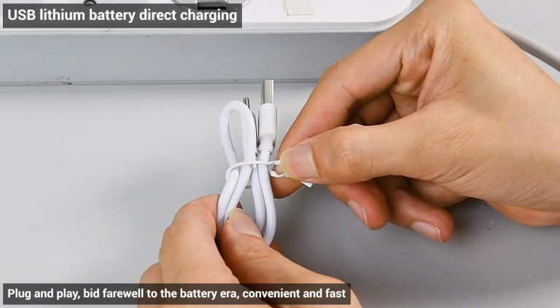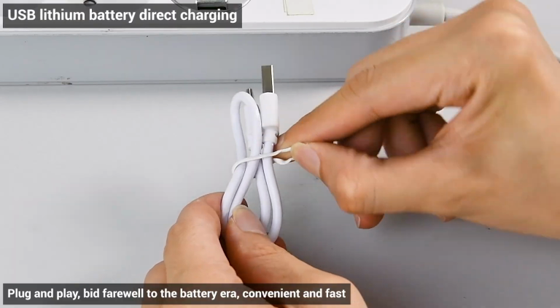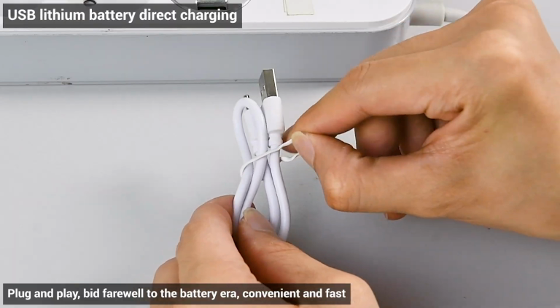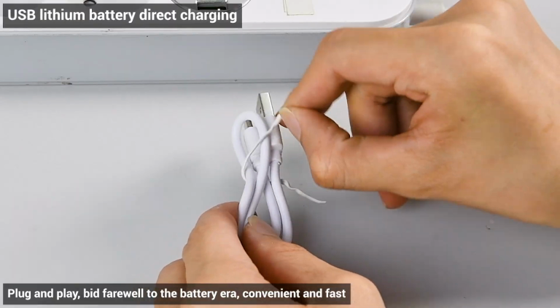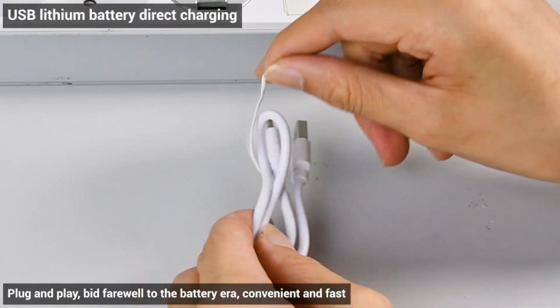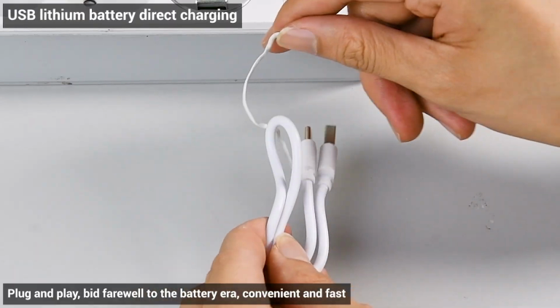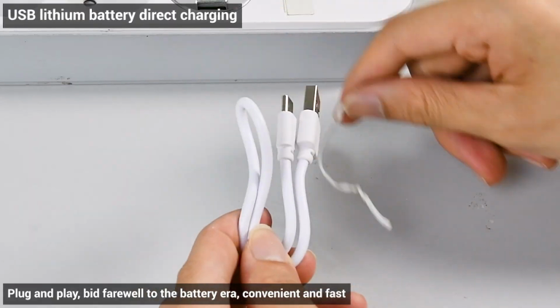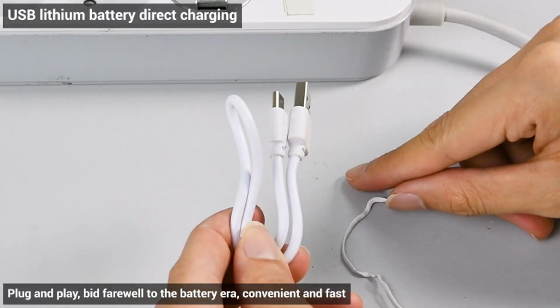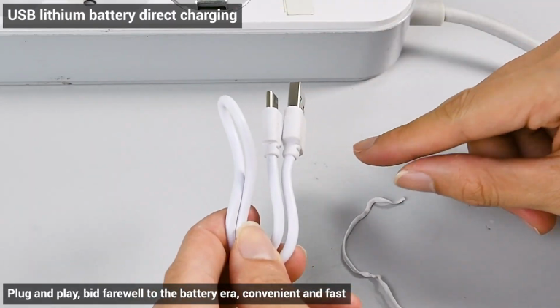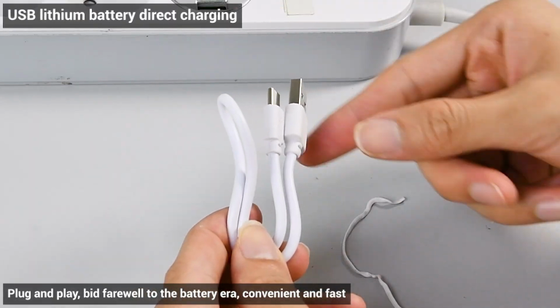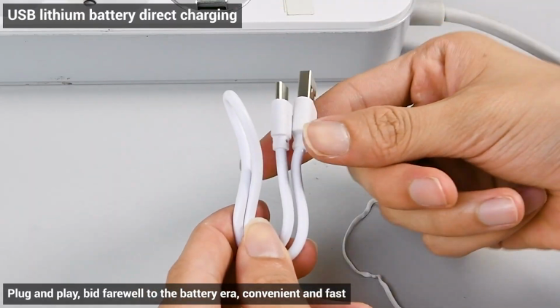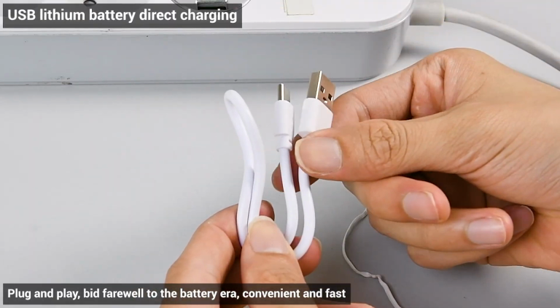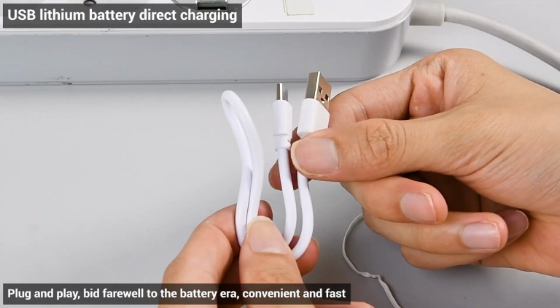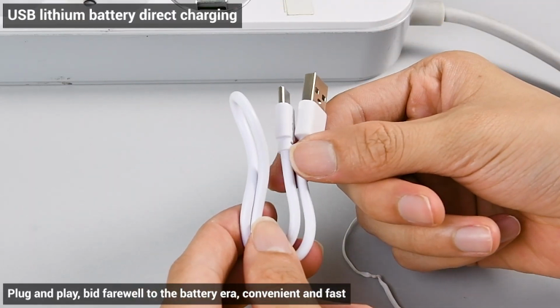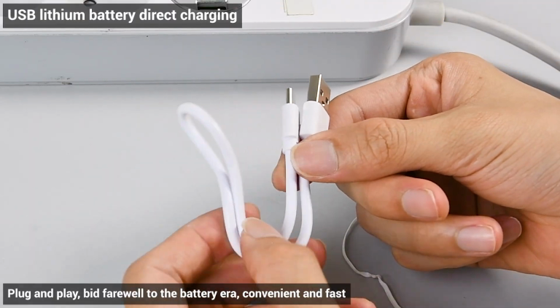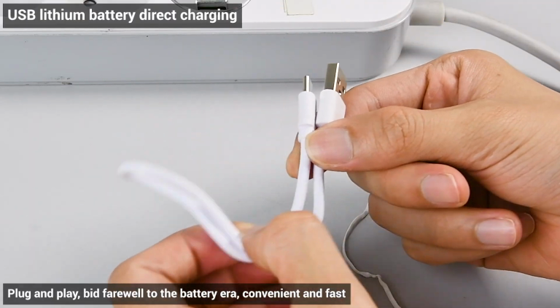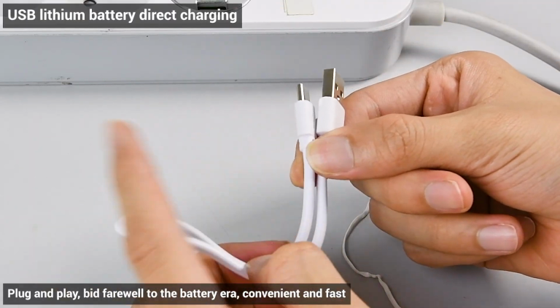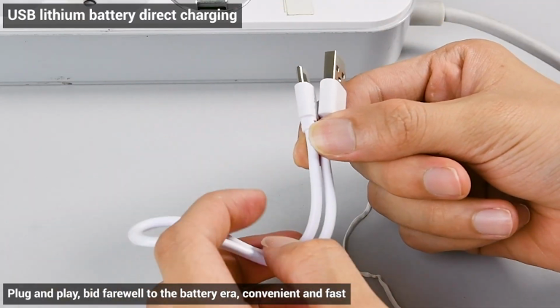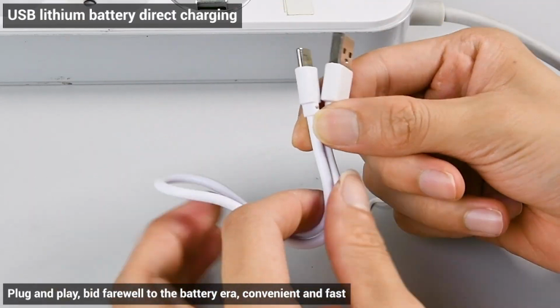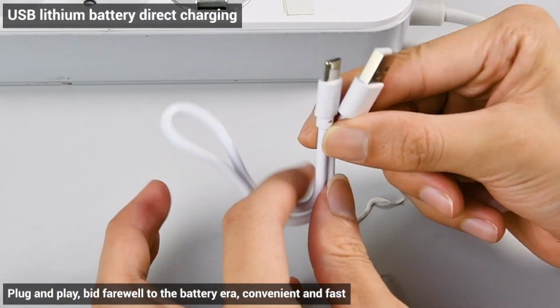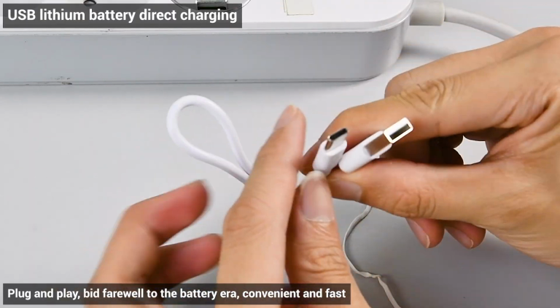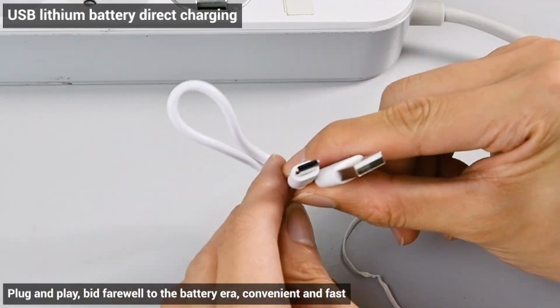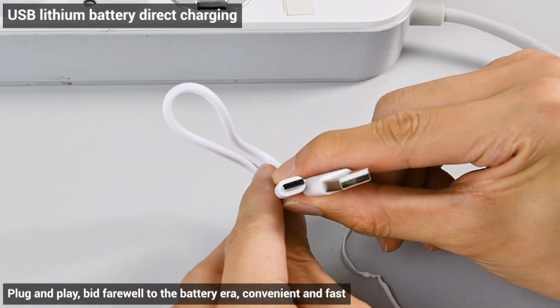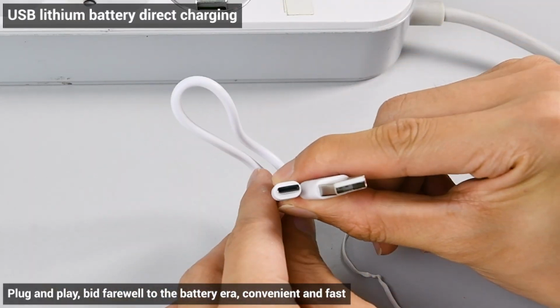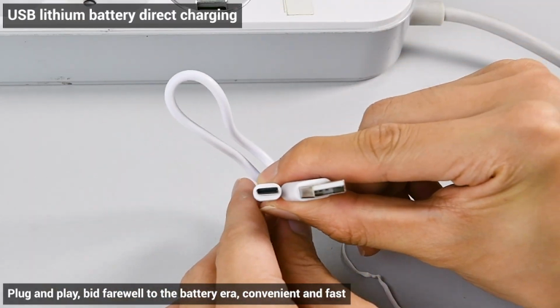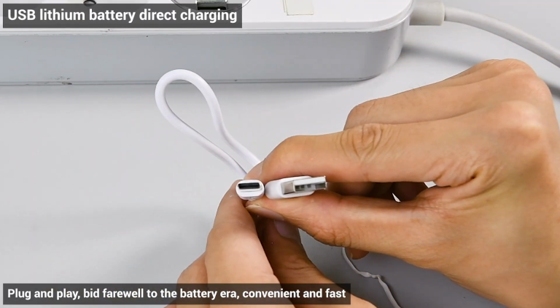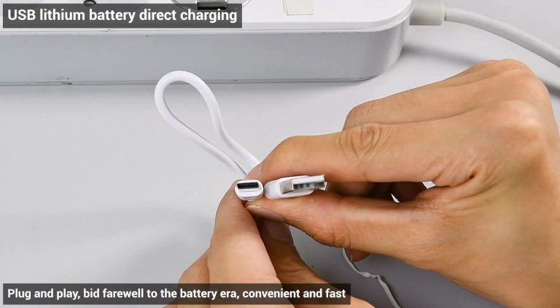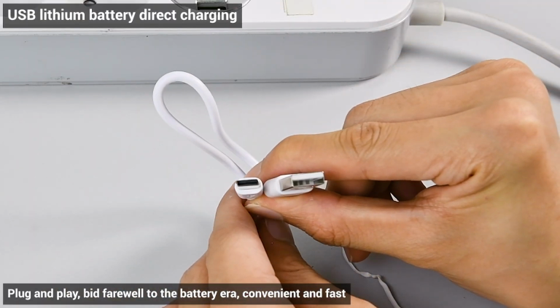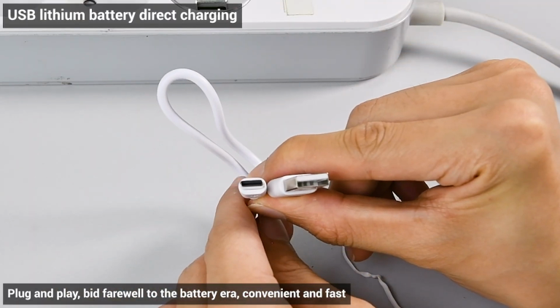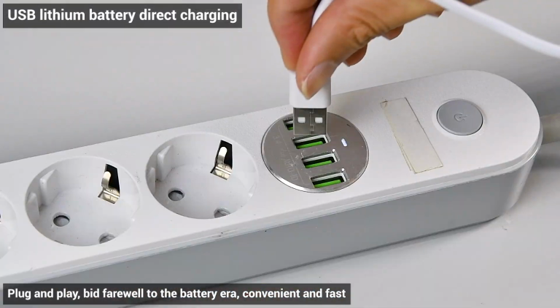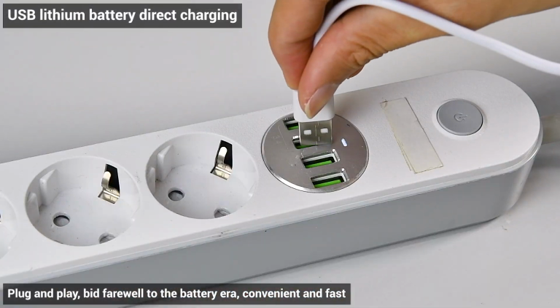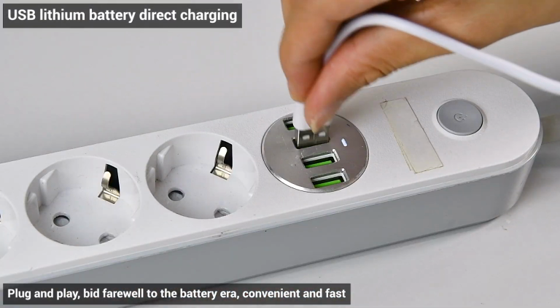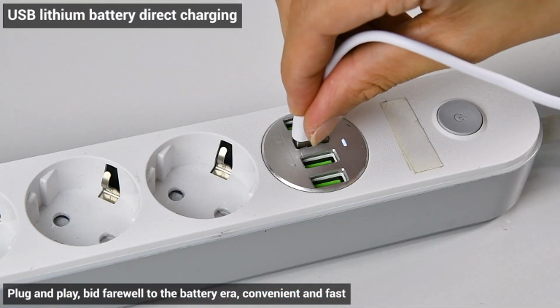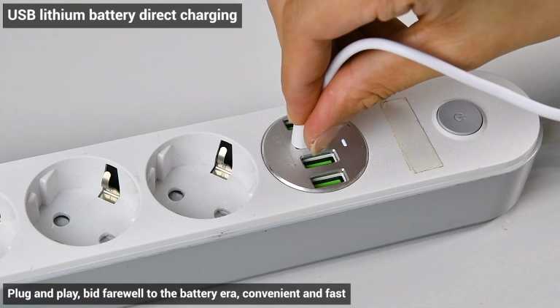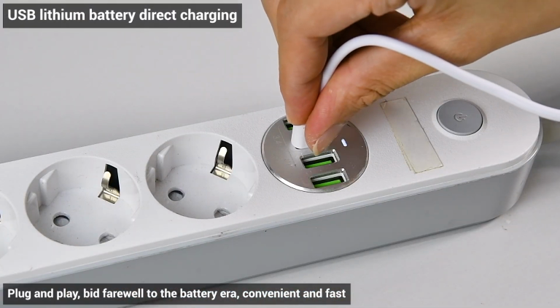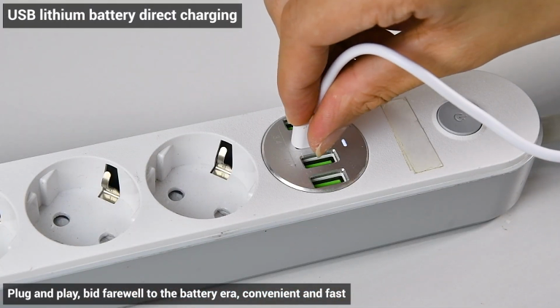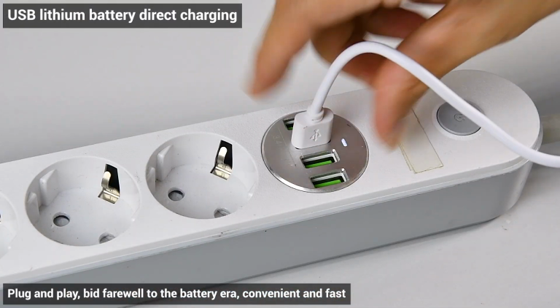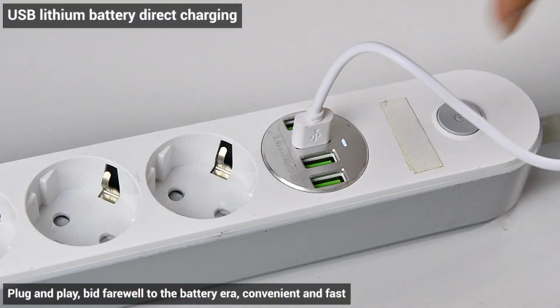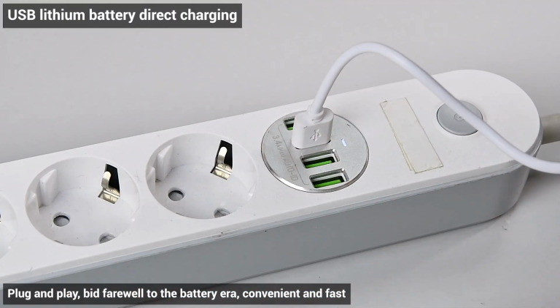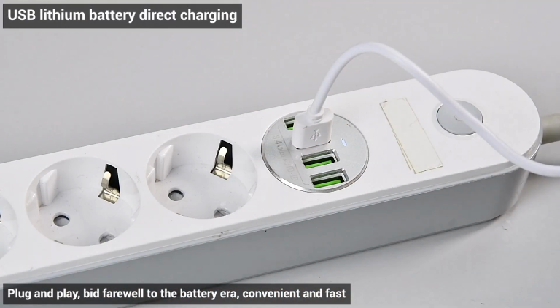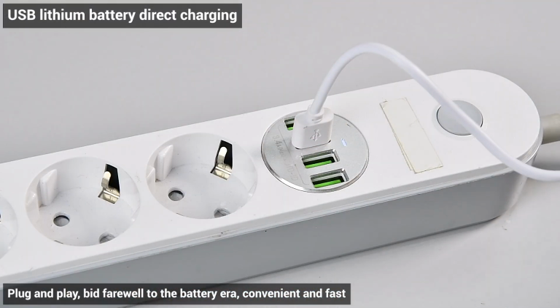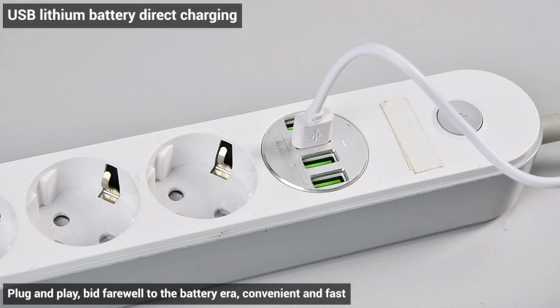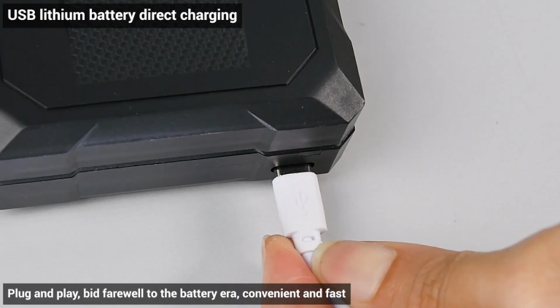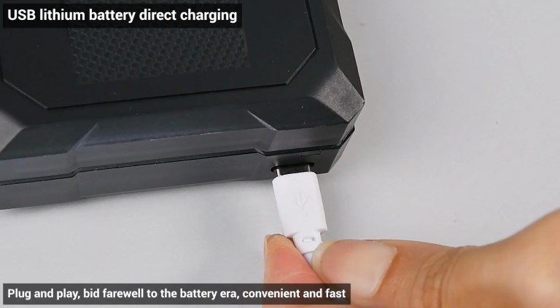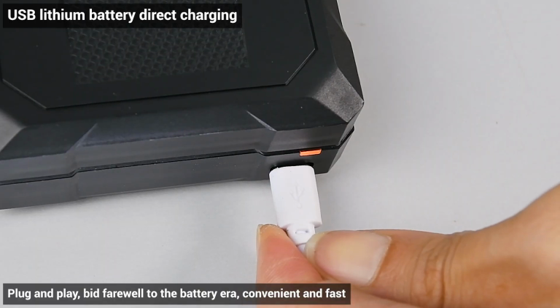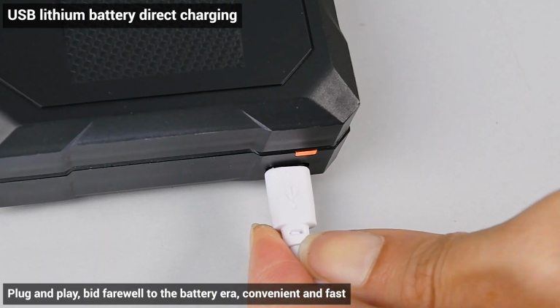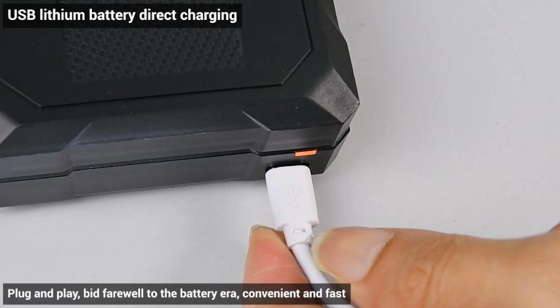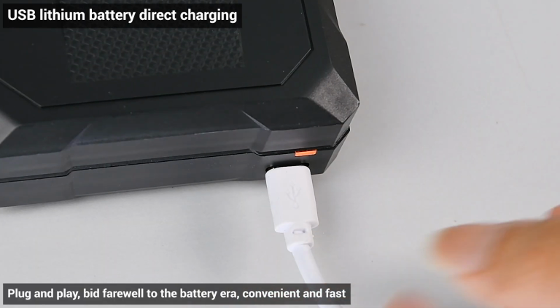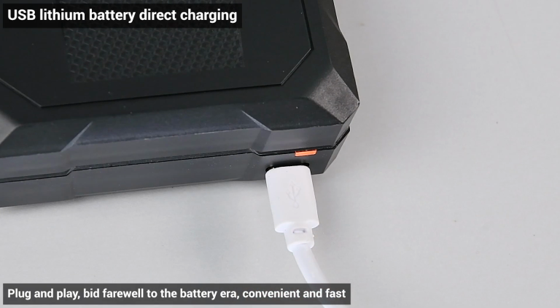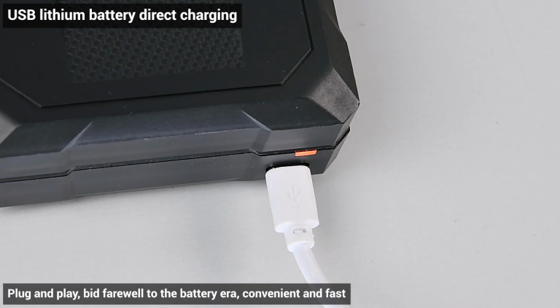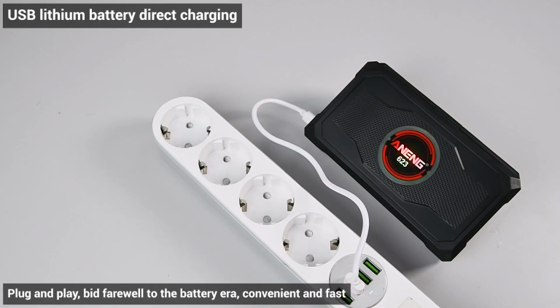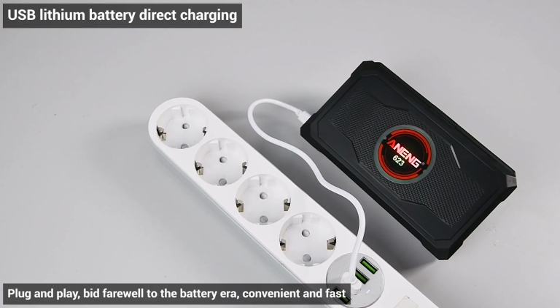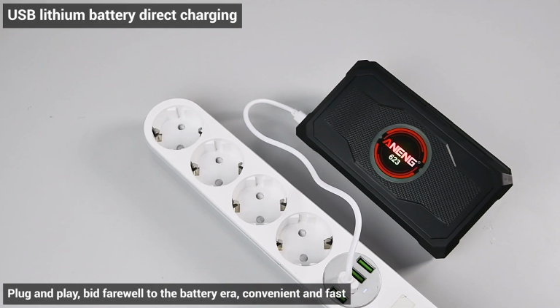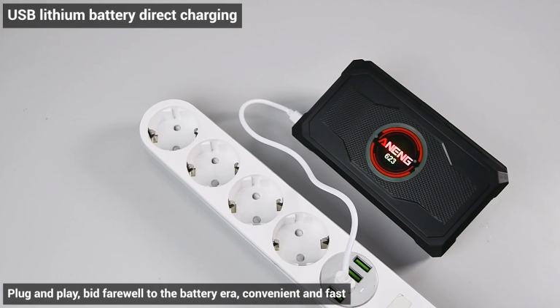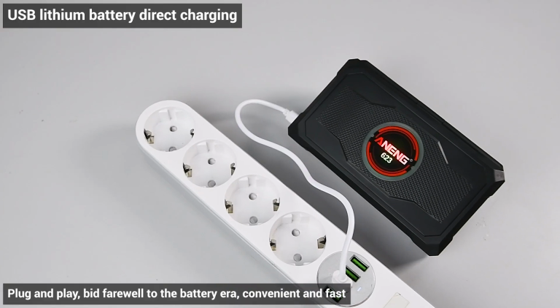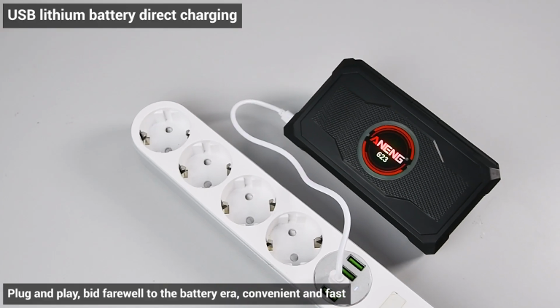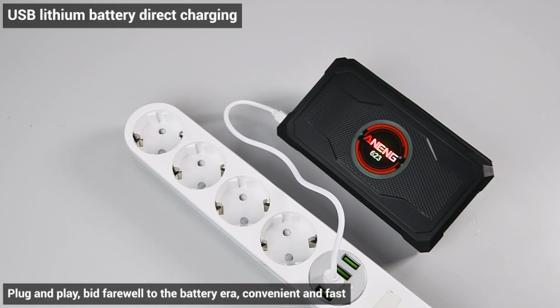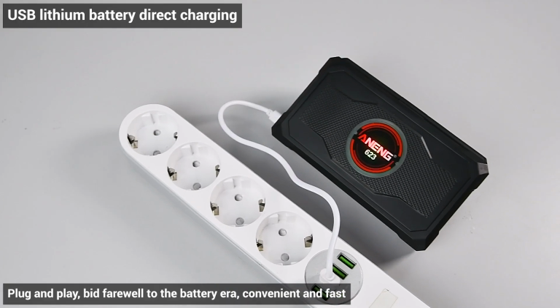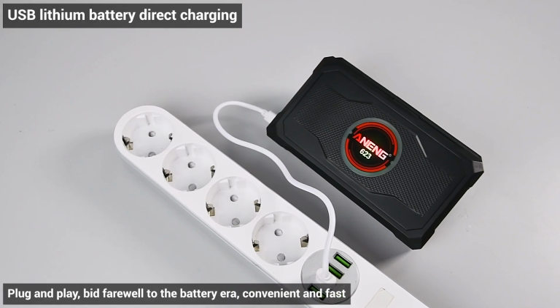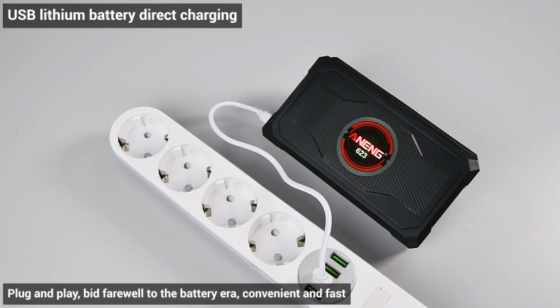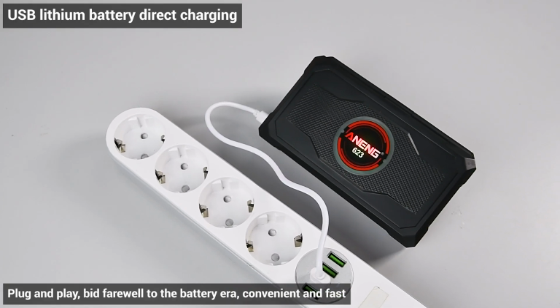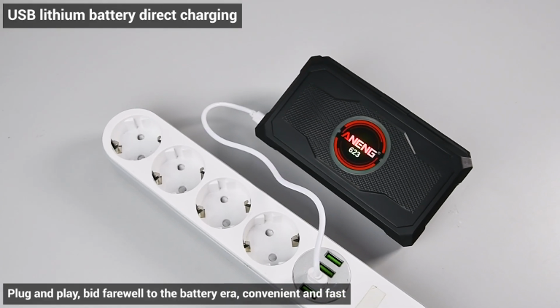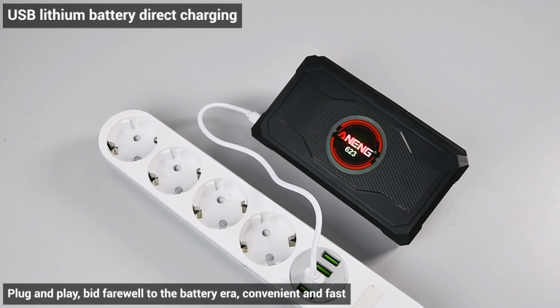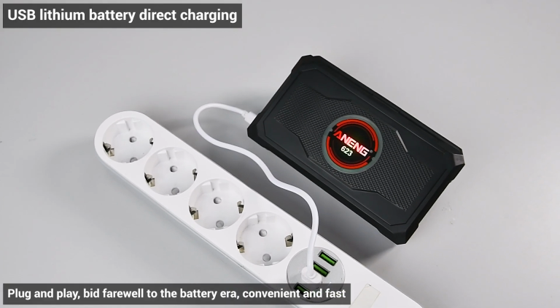USB lithium battery direct charging — plug and play. Bid farewell to the battery era, convenient and fast.